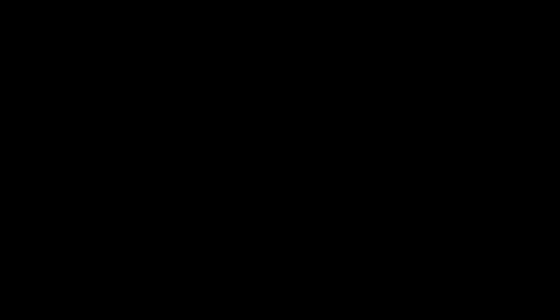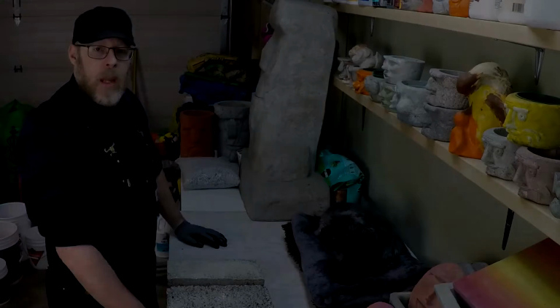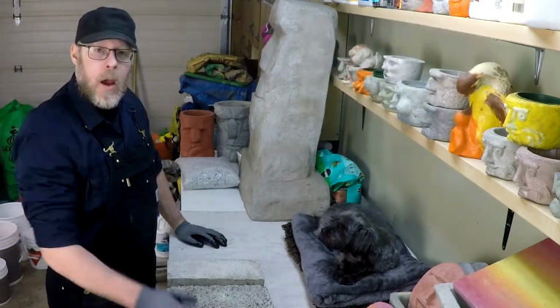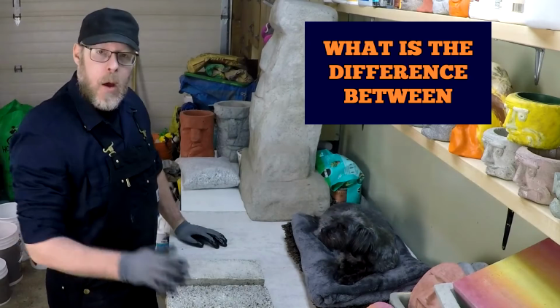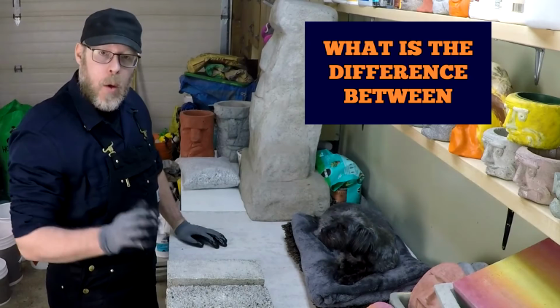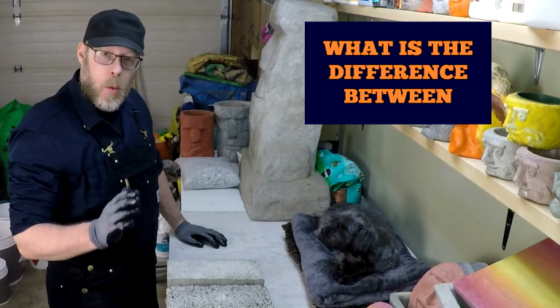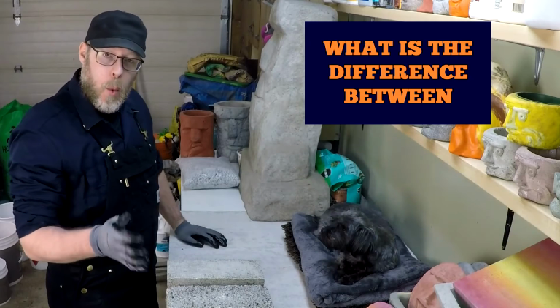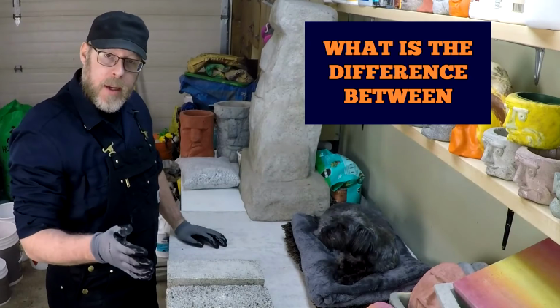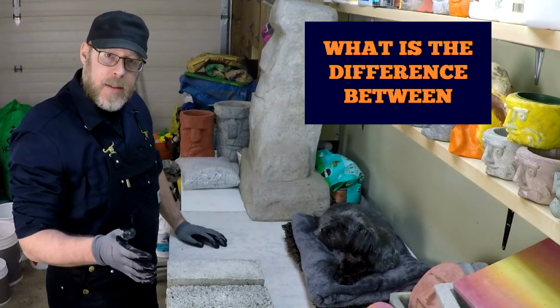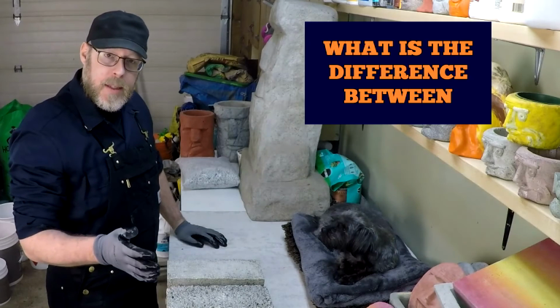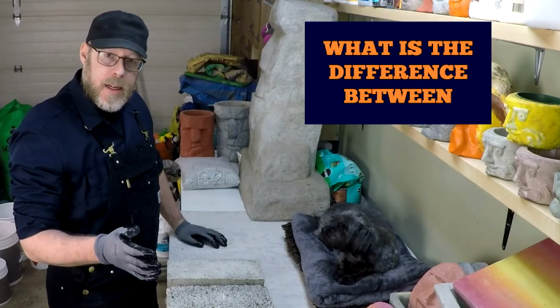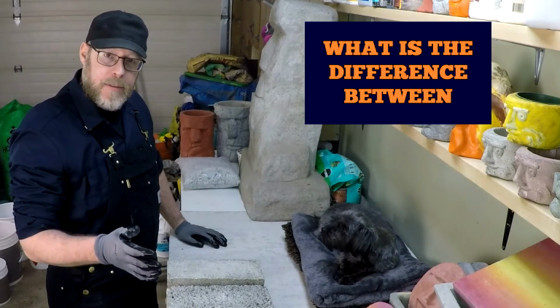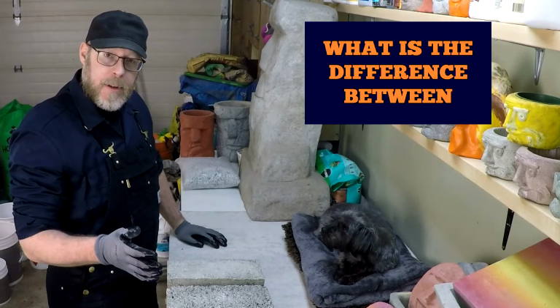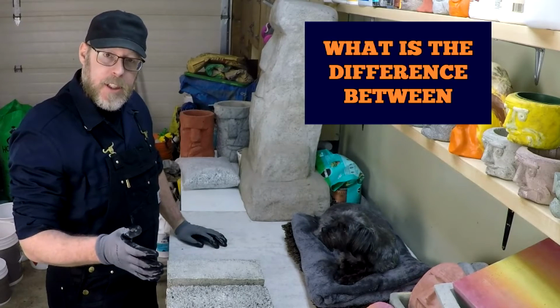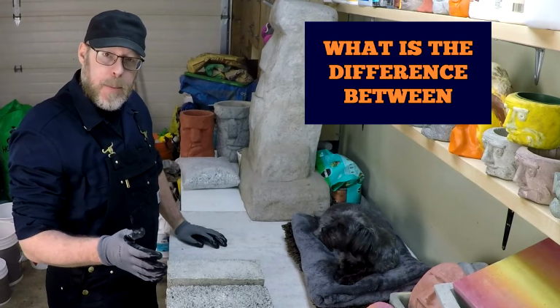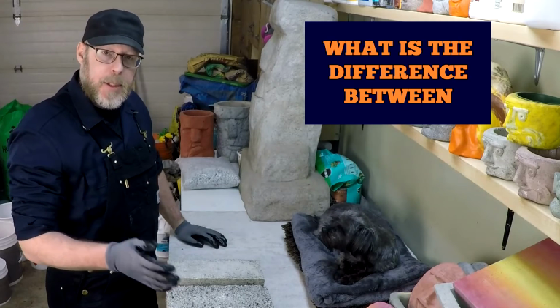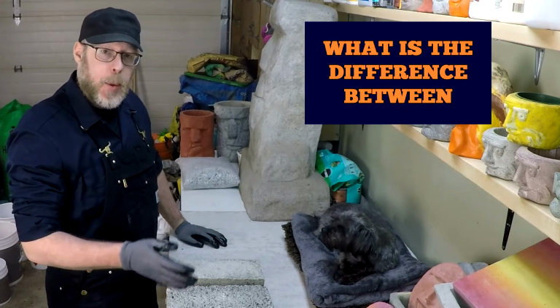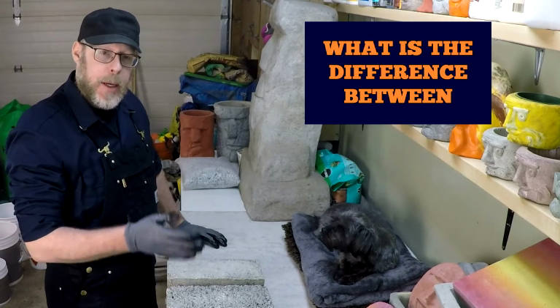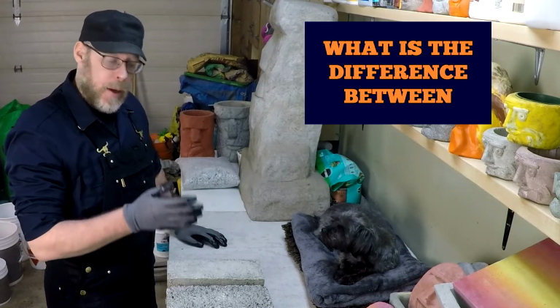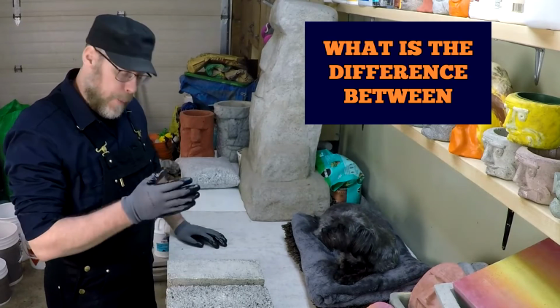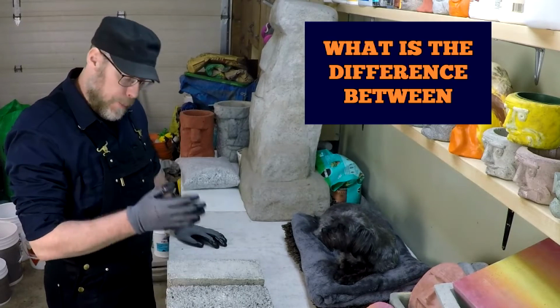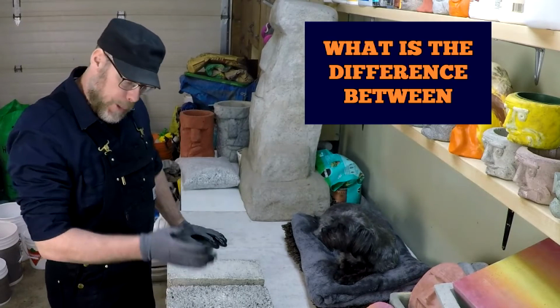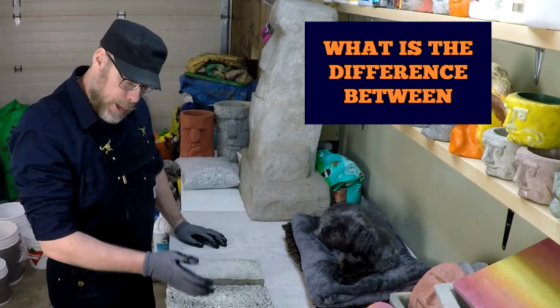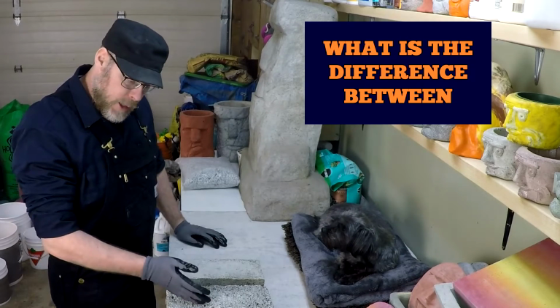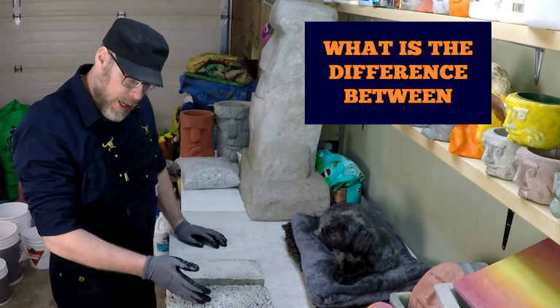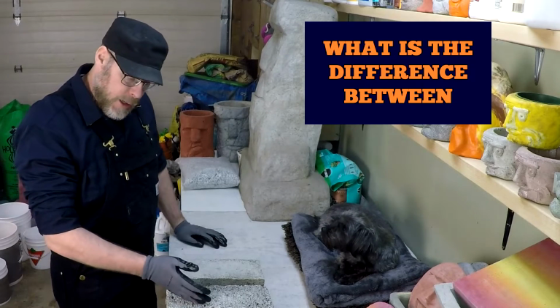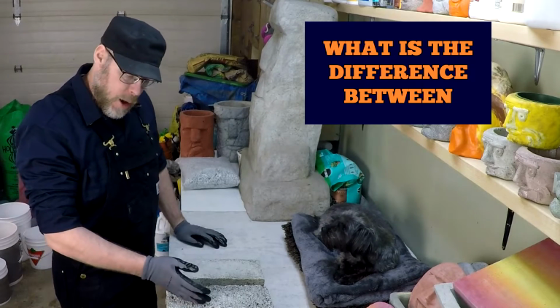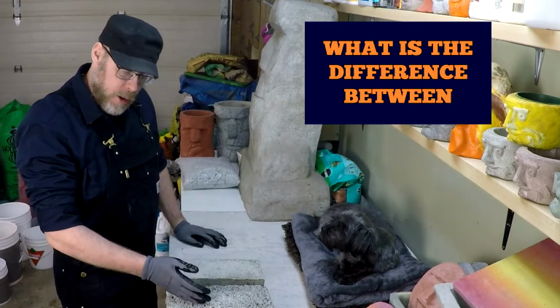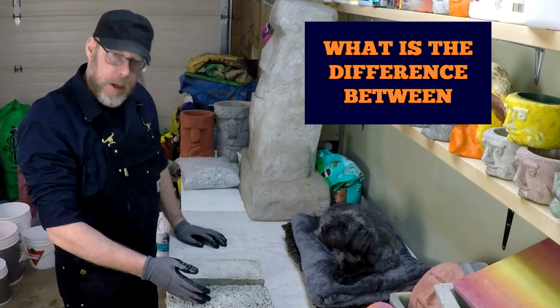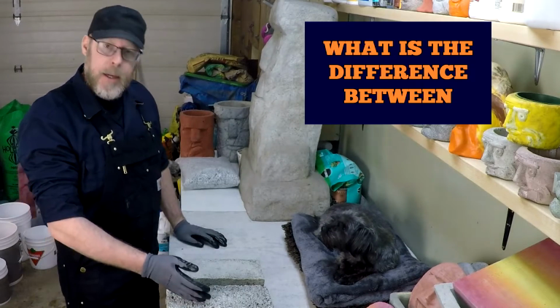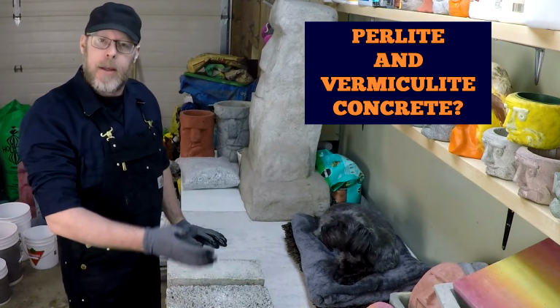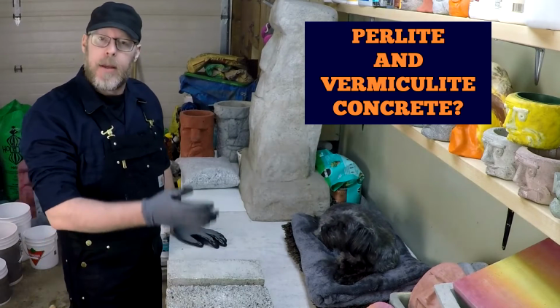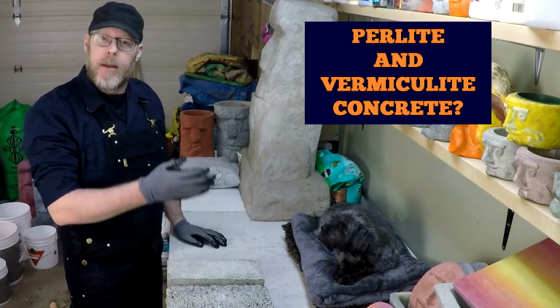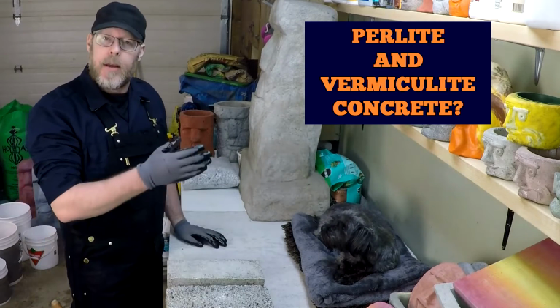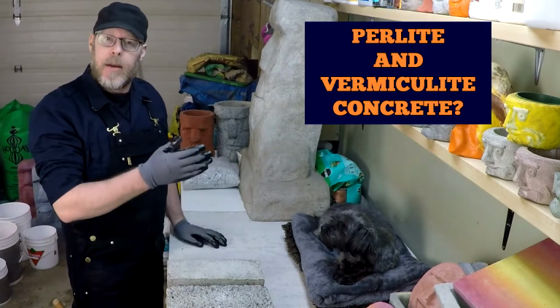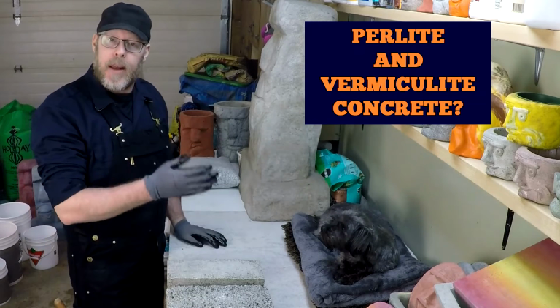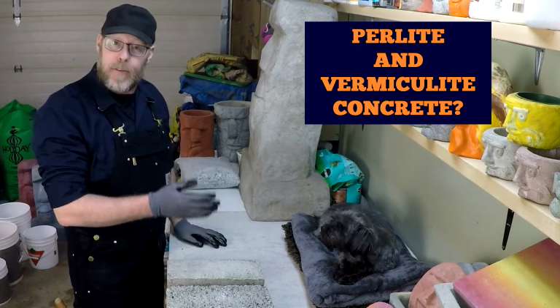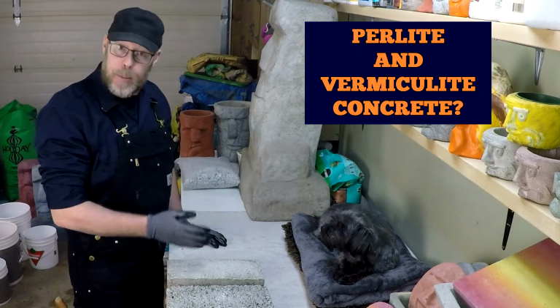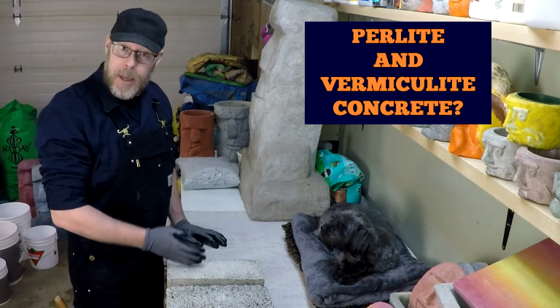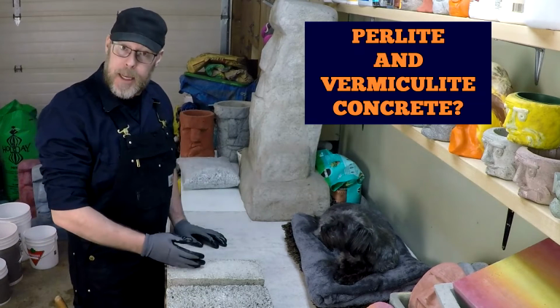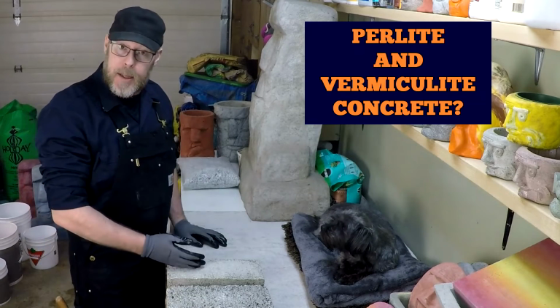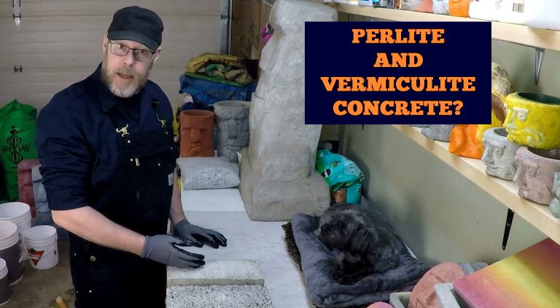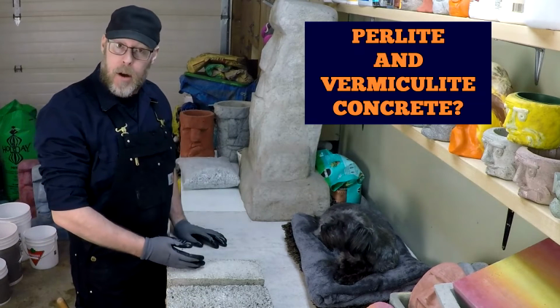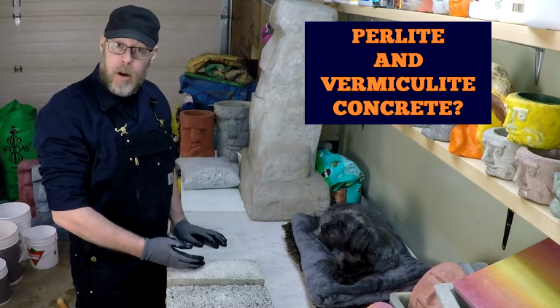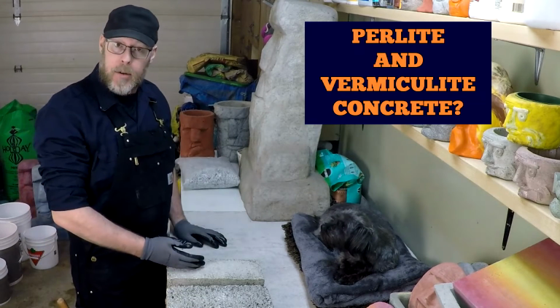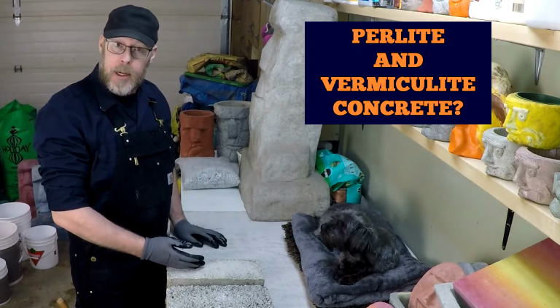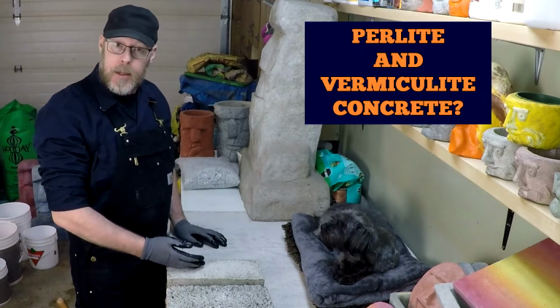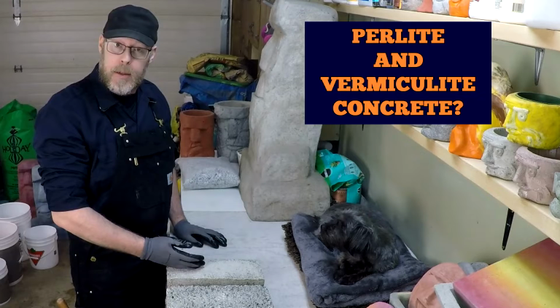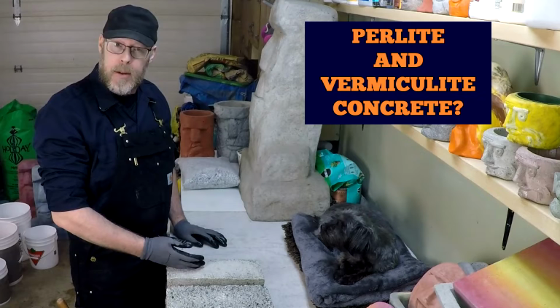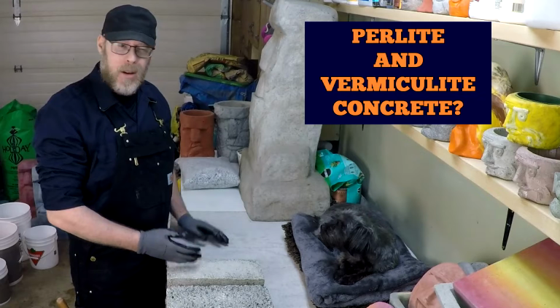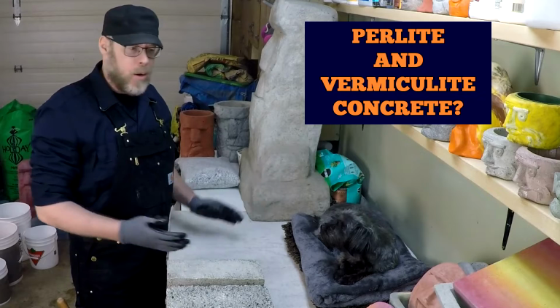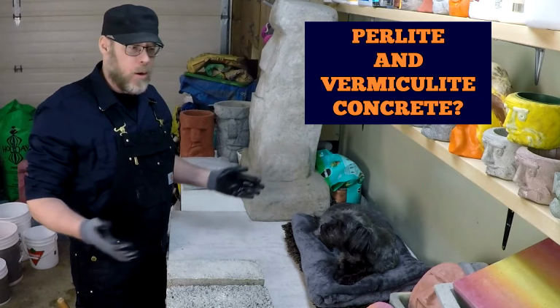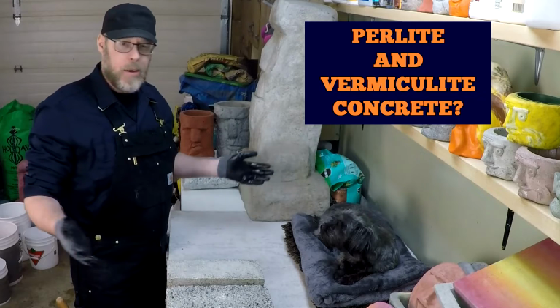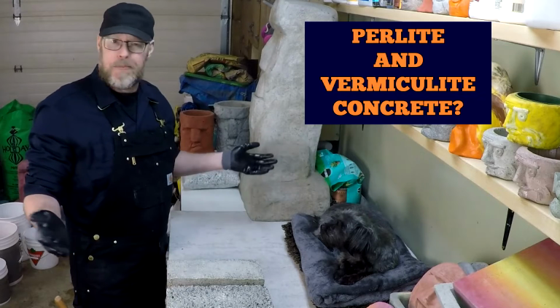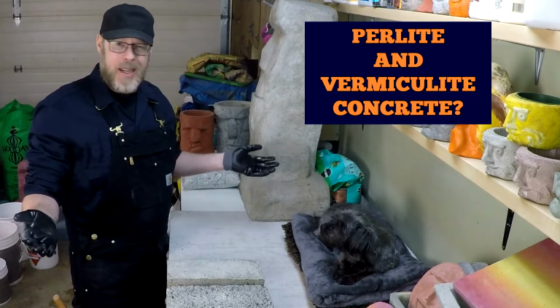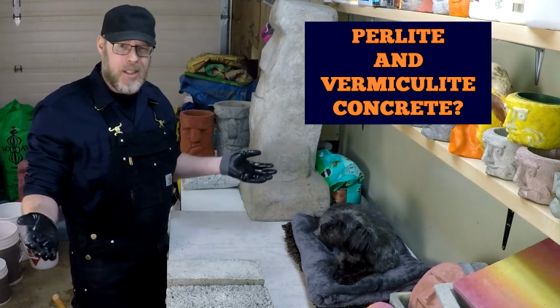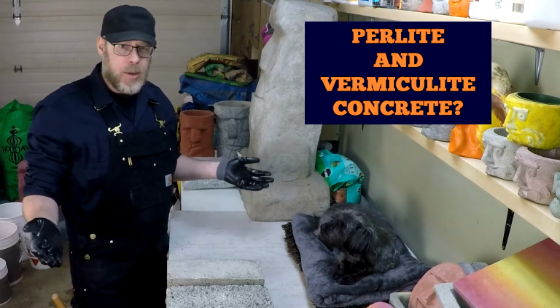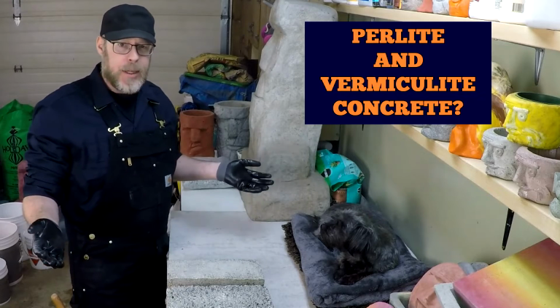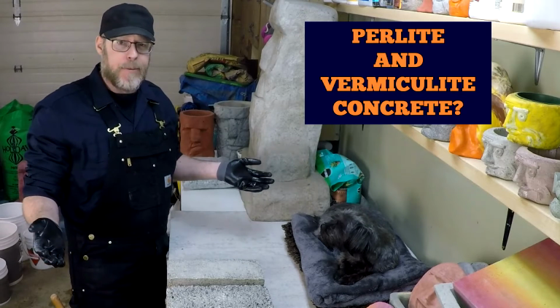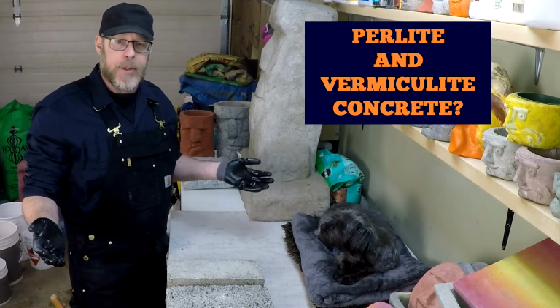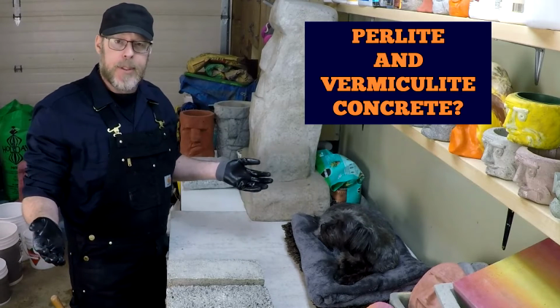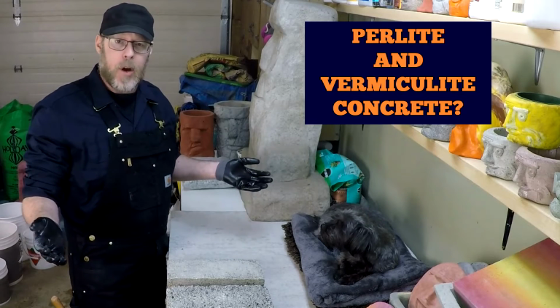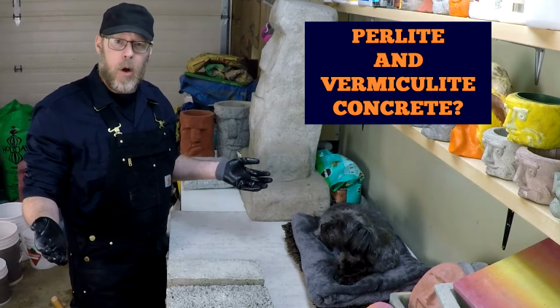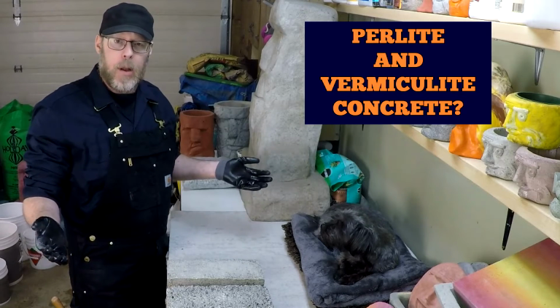What is the difference between perlite concrete and vermiculite concrete? Or is there a difference at all?